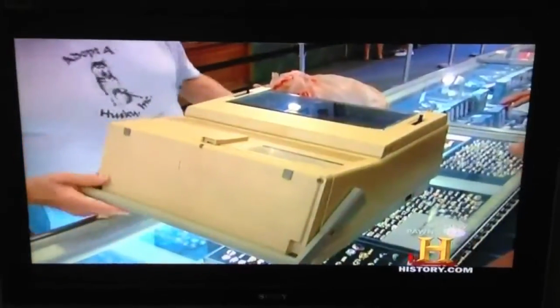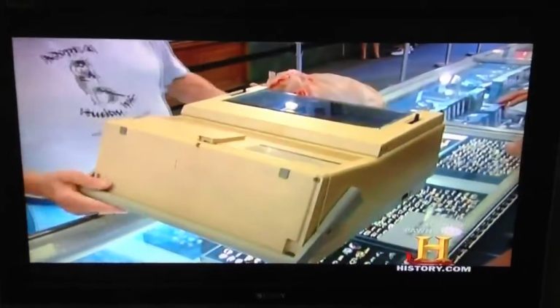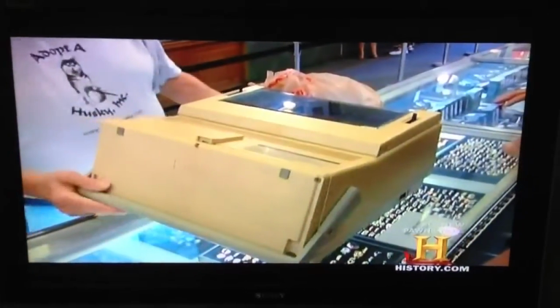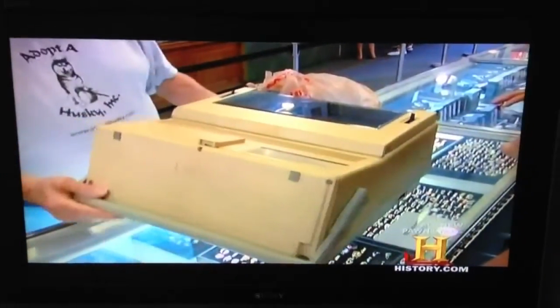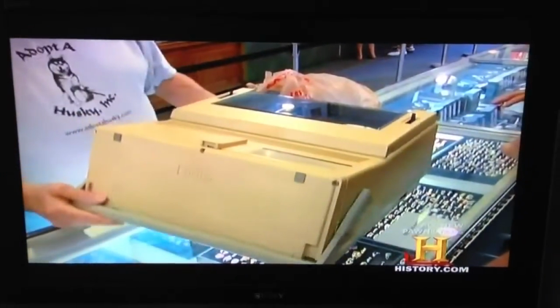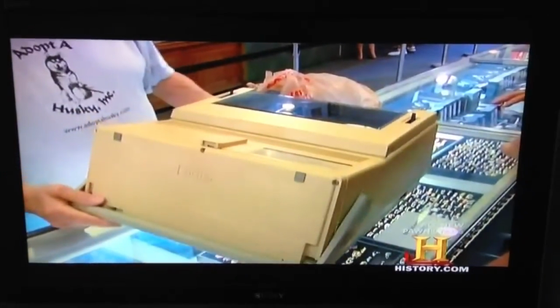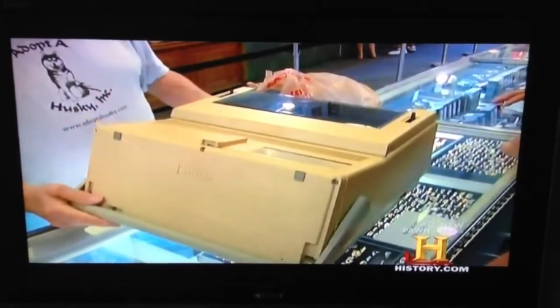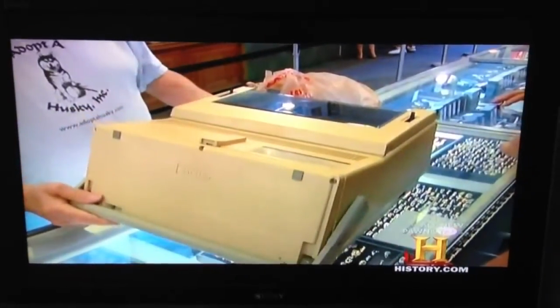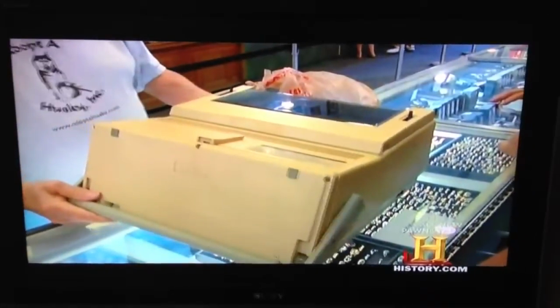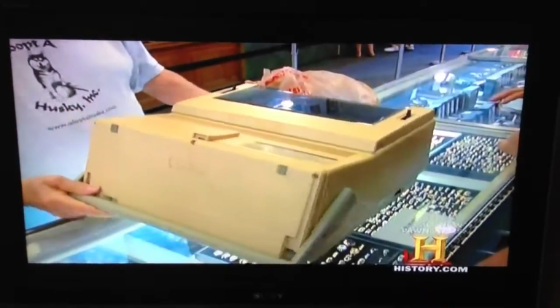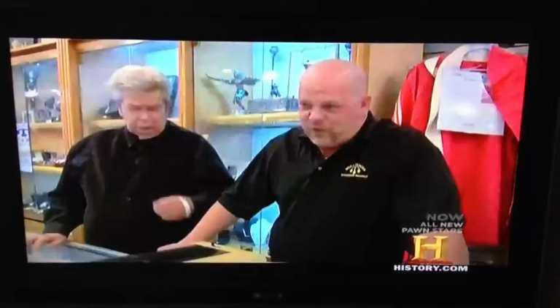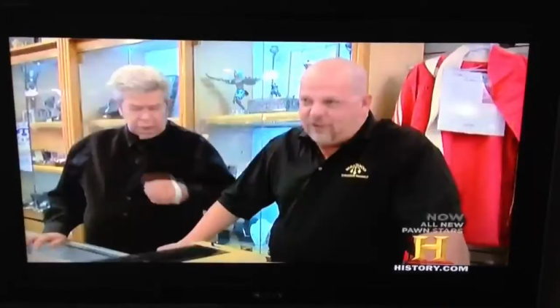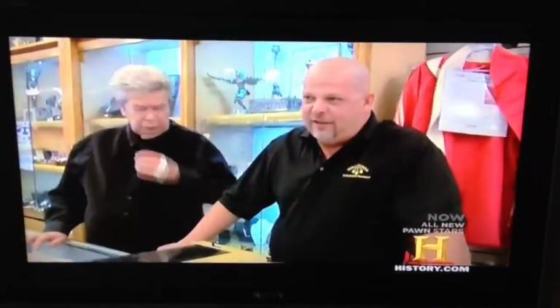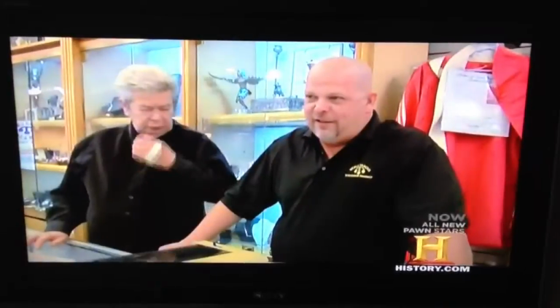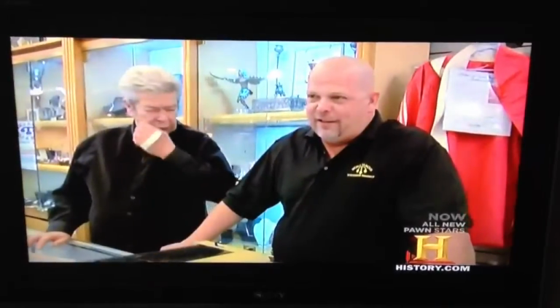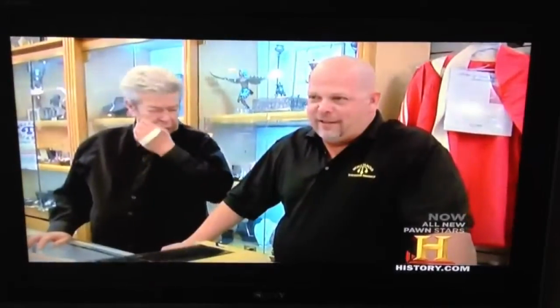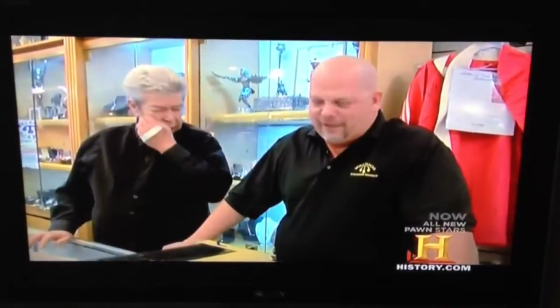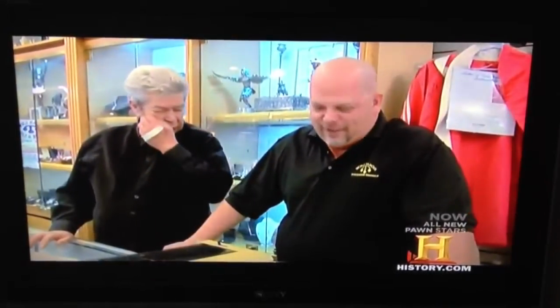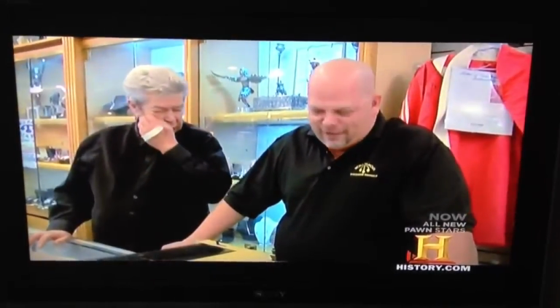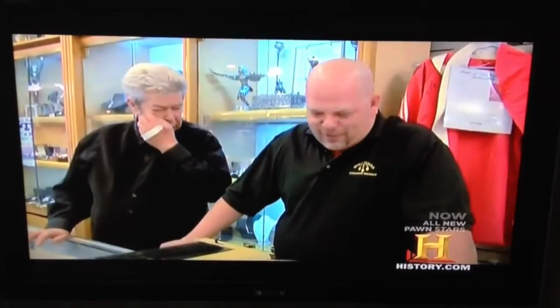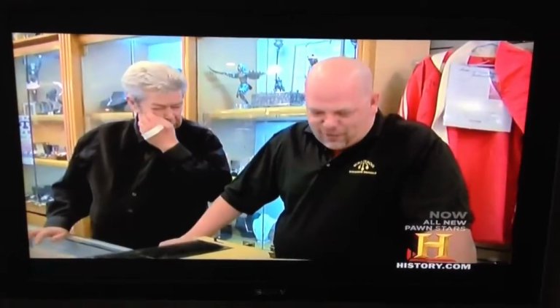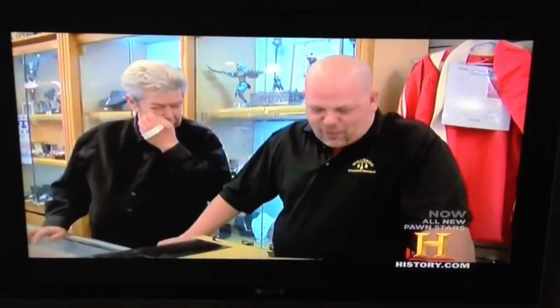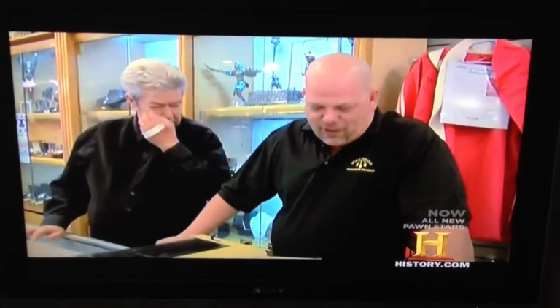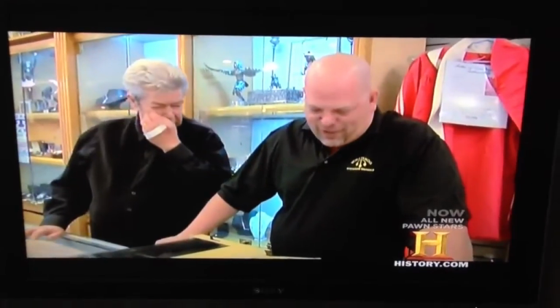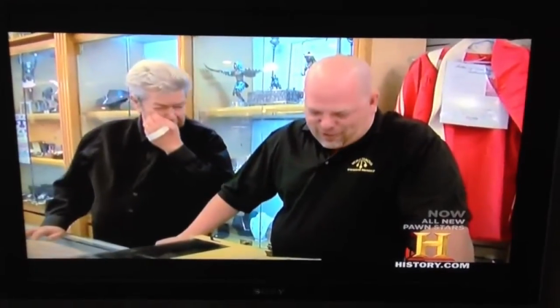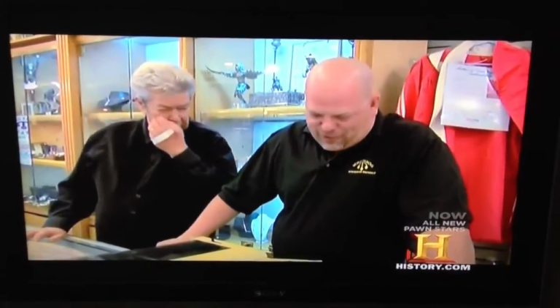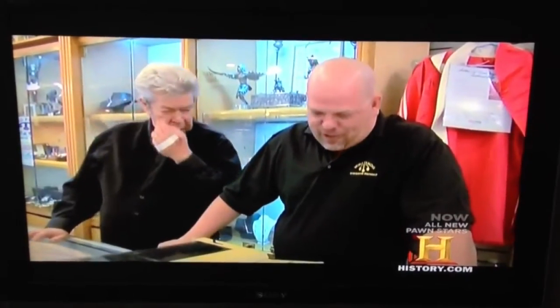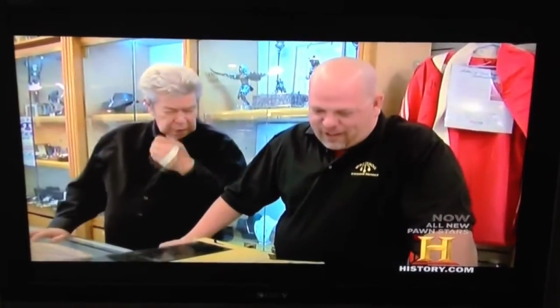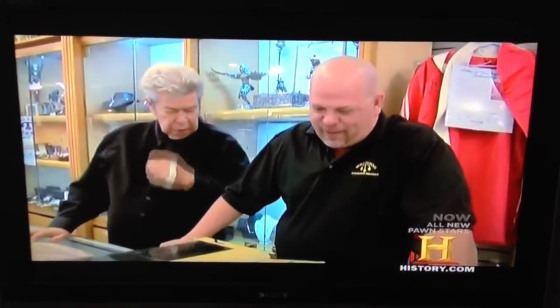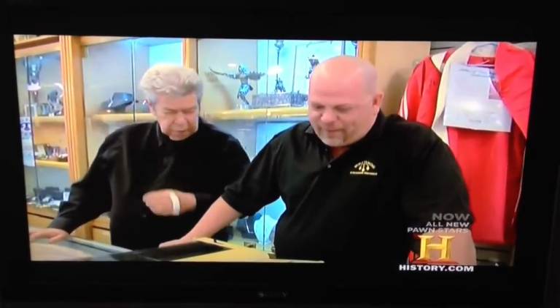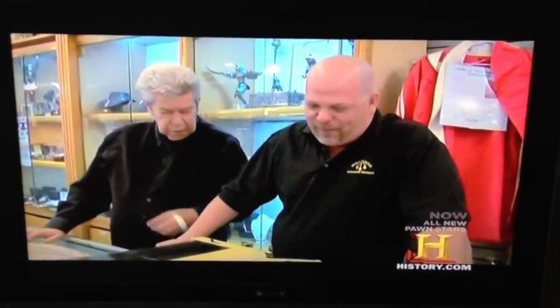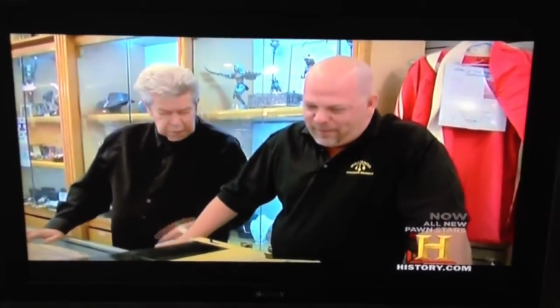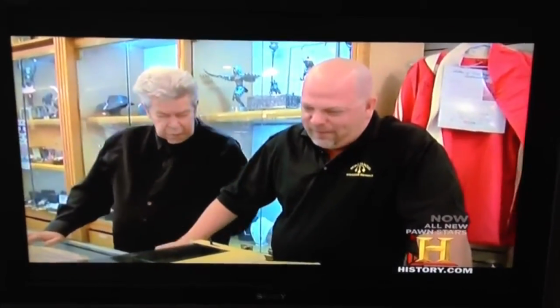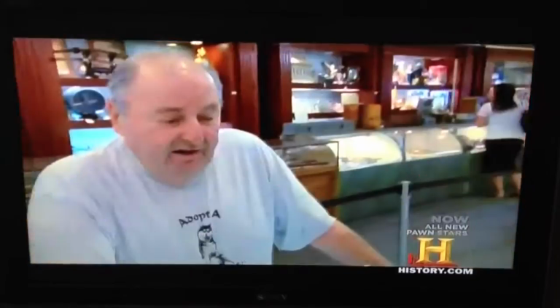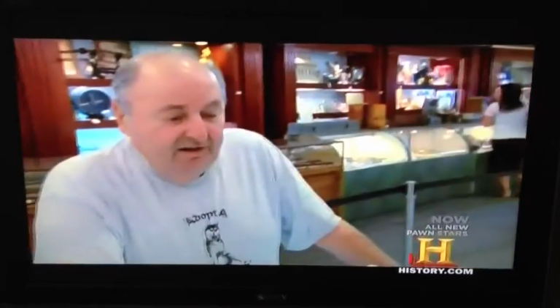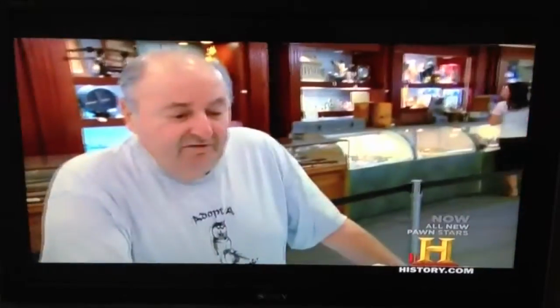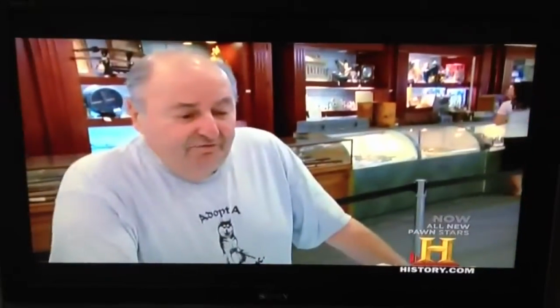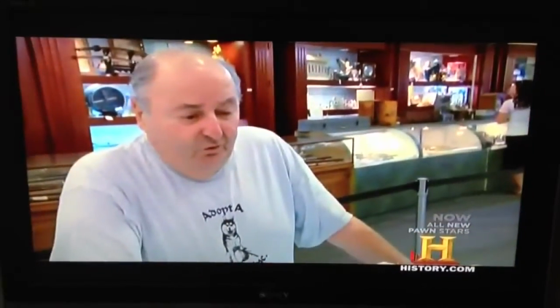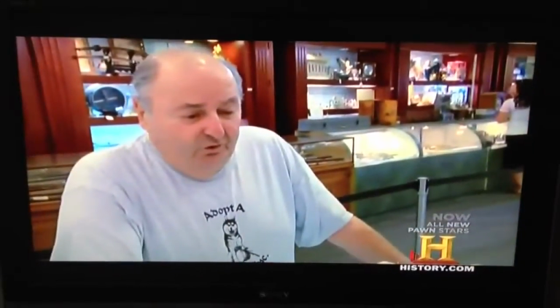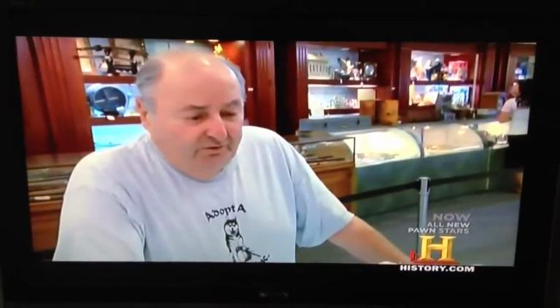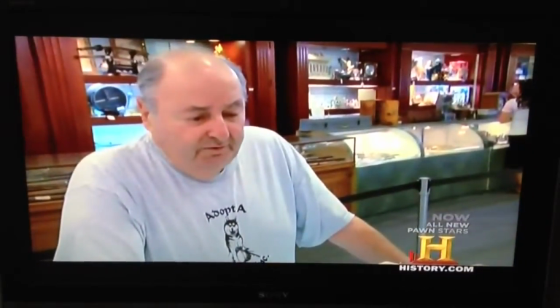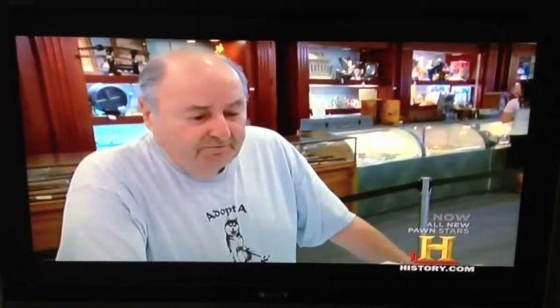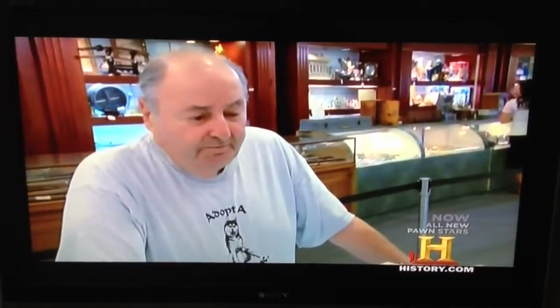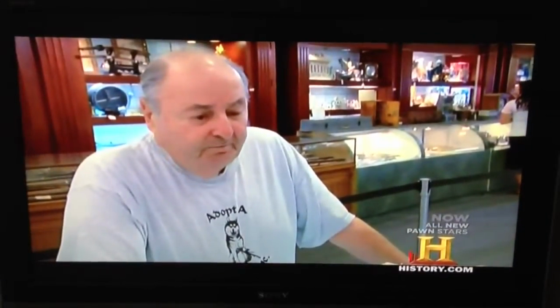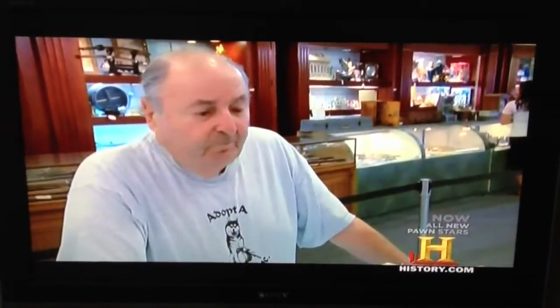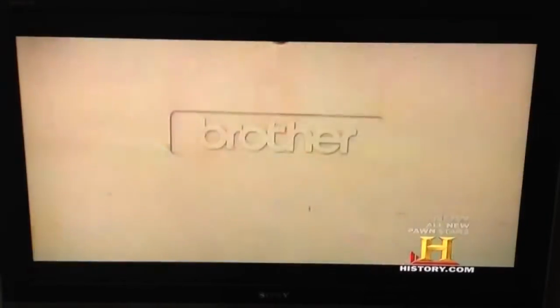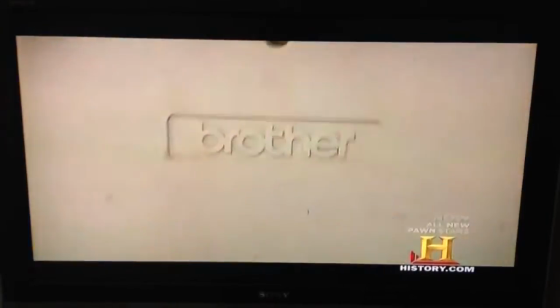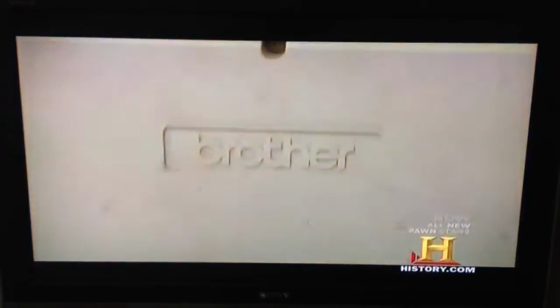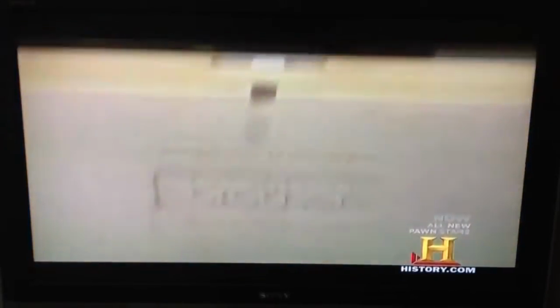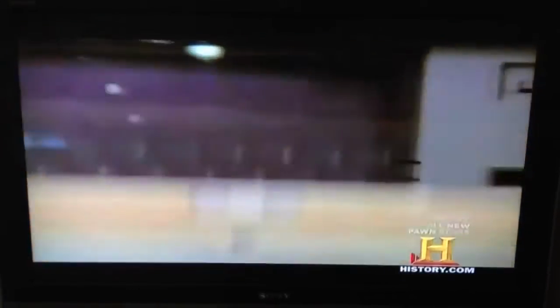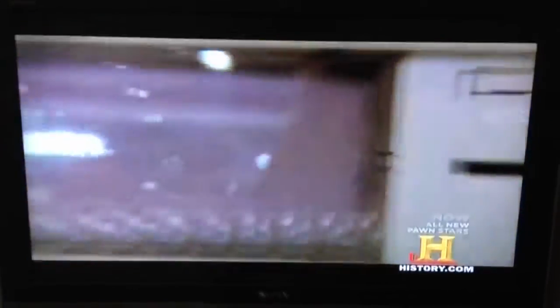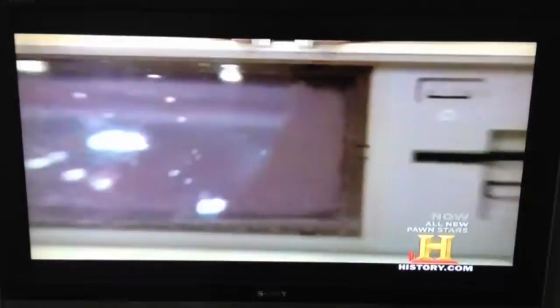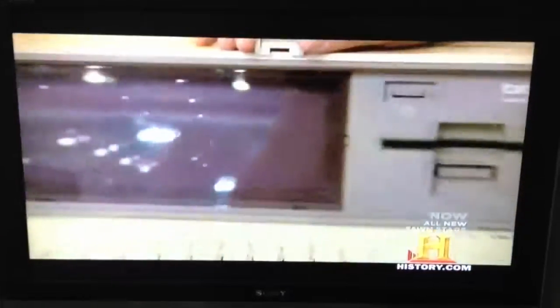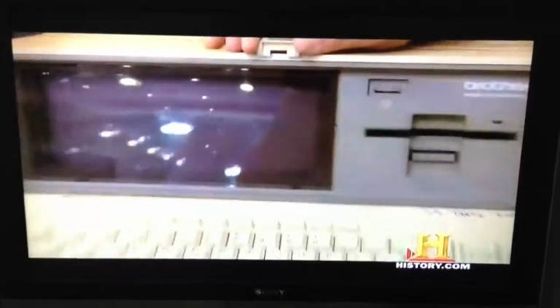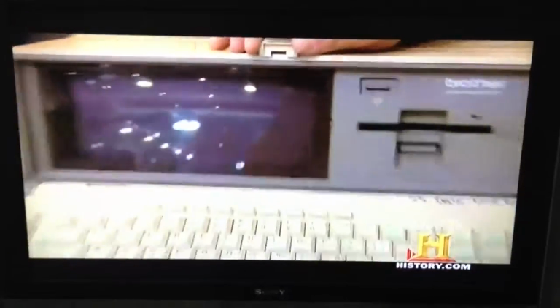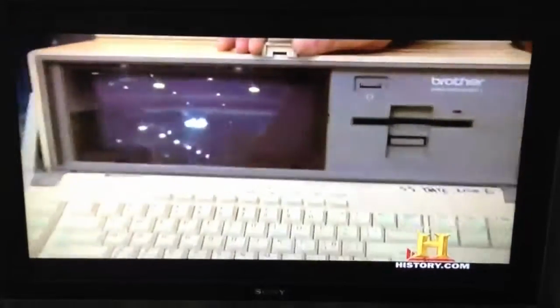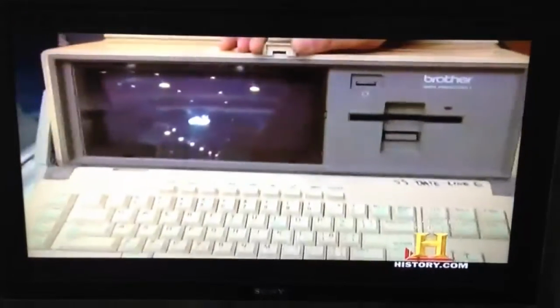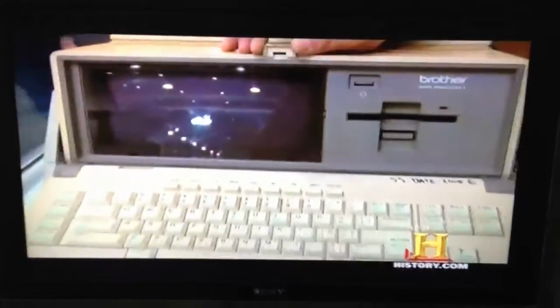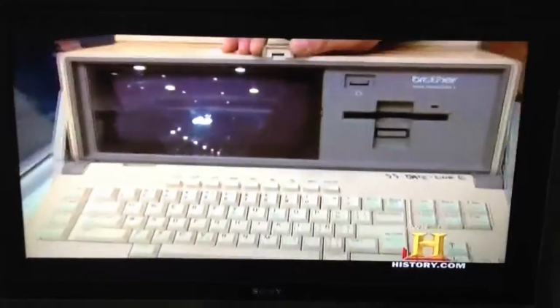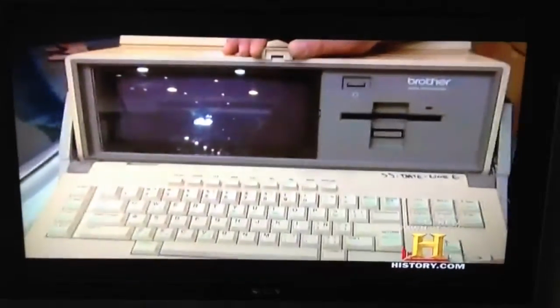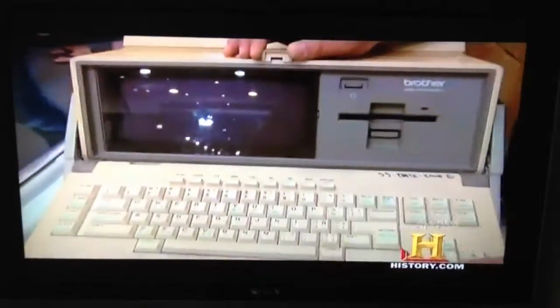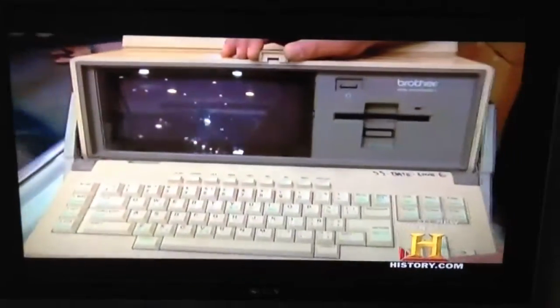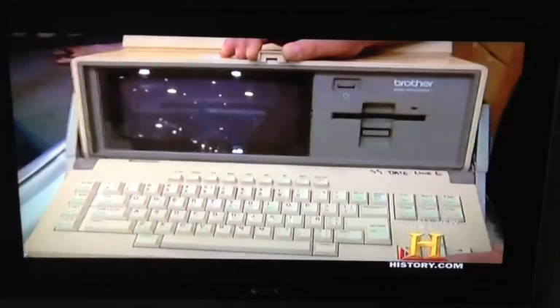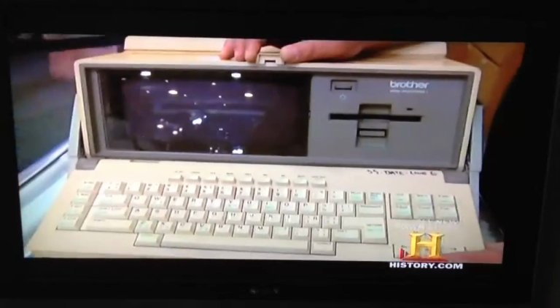Where did you get this thing? I bought it new. What year did you buy it? About '84. Why didn't you buy a computer? They didn't have them yet.